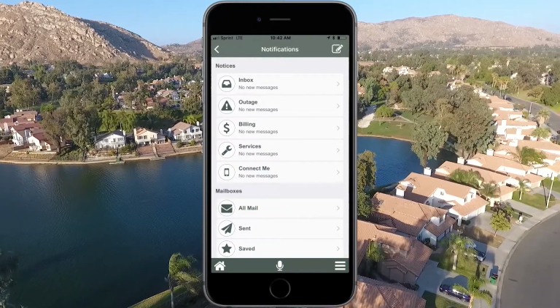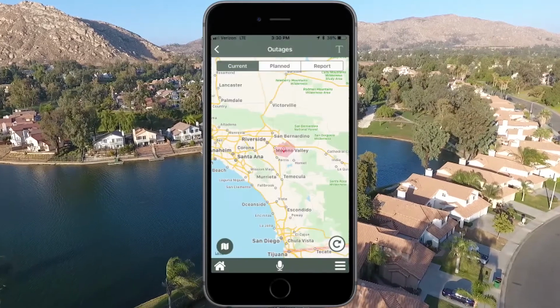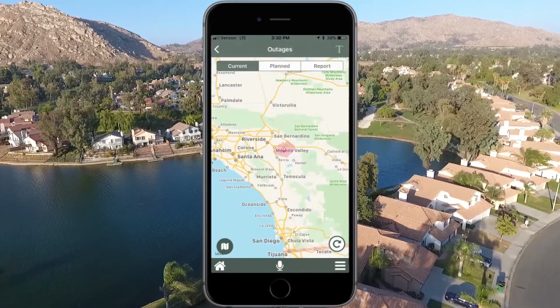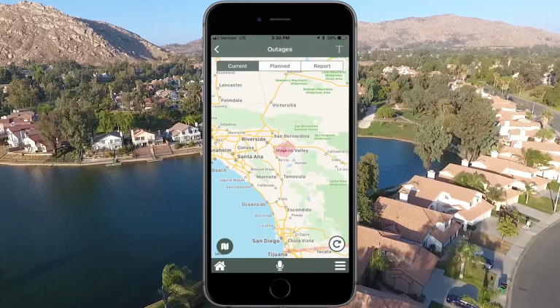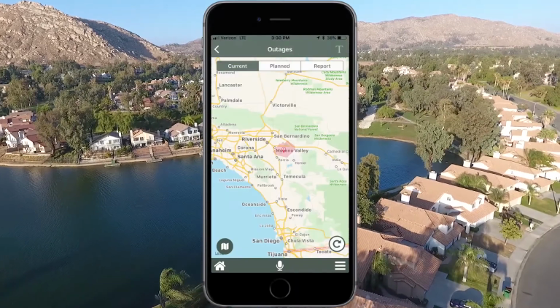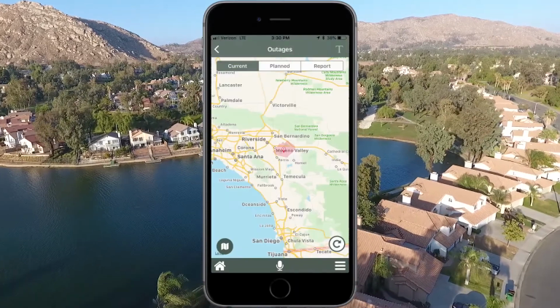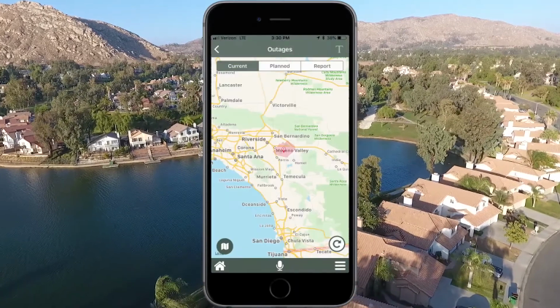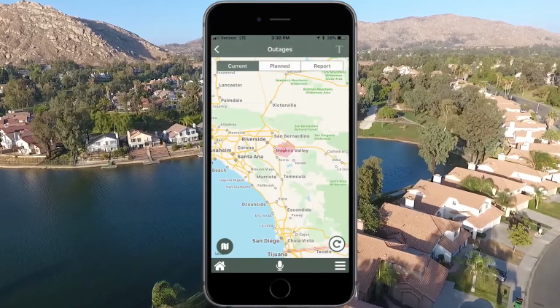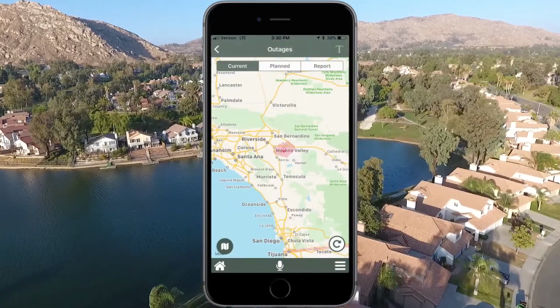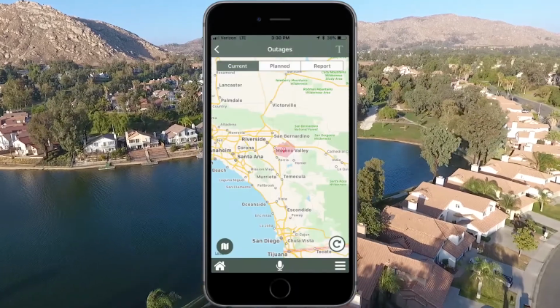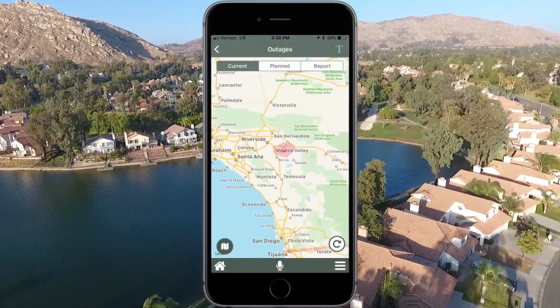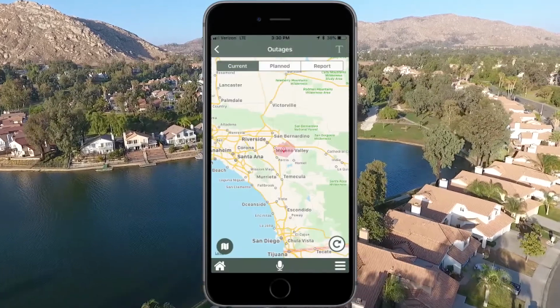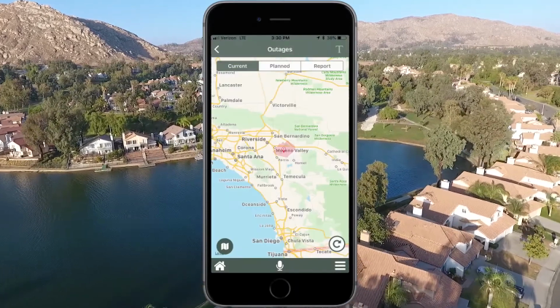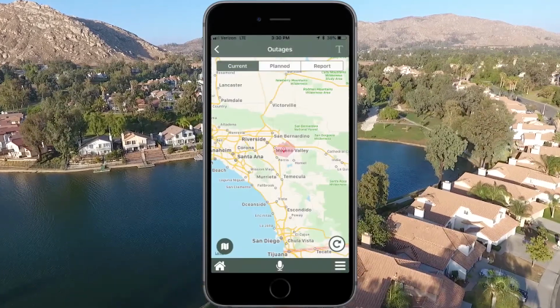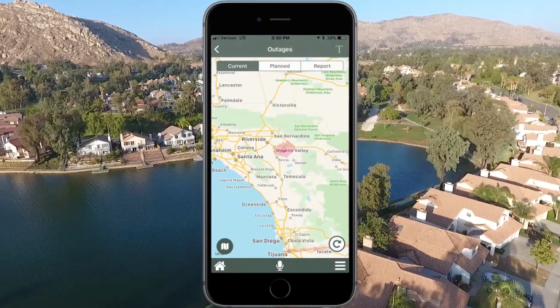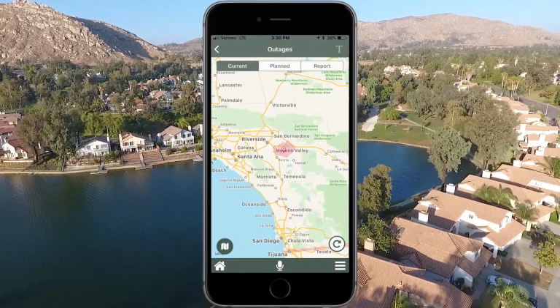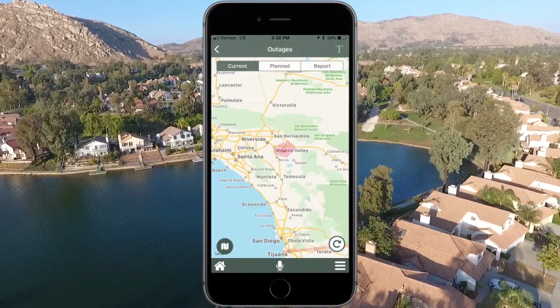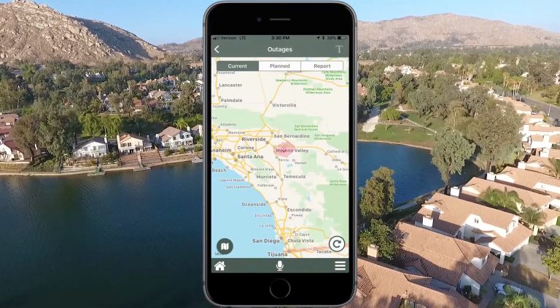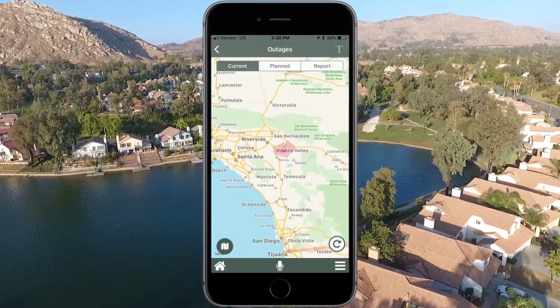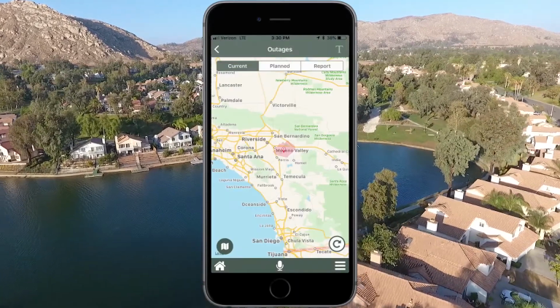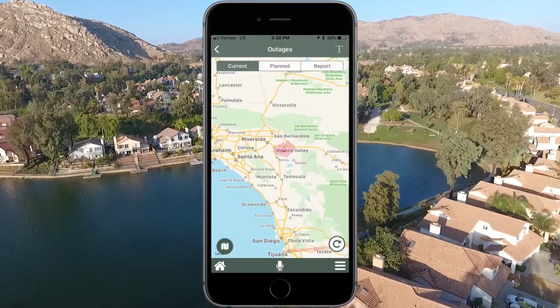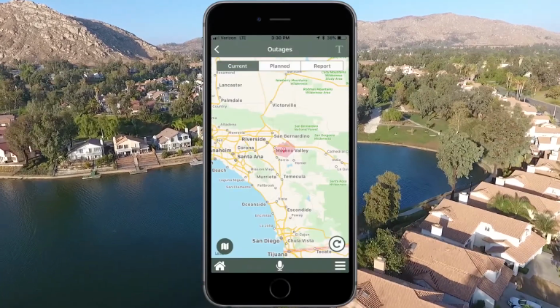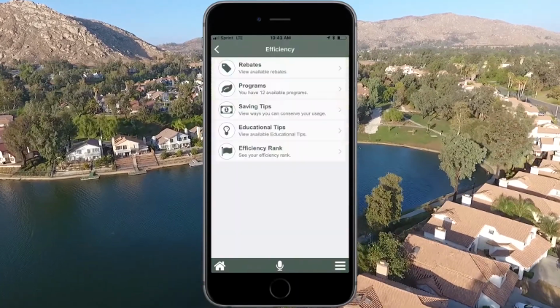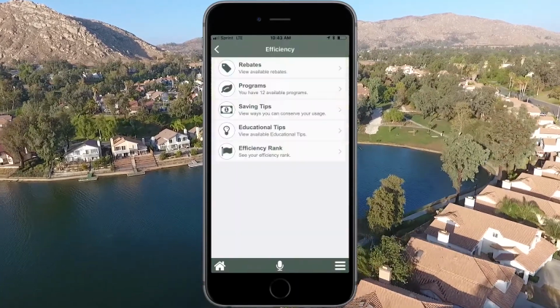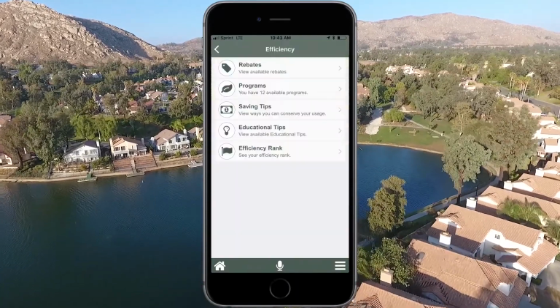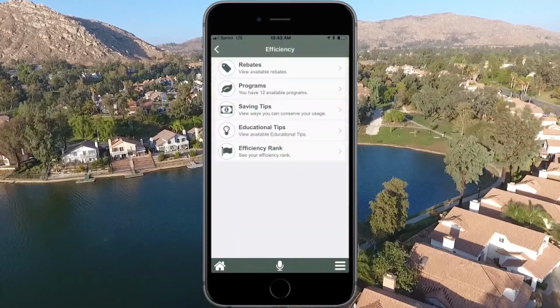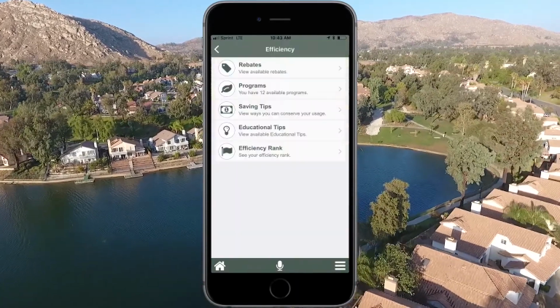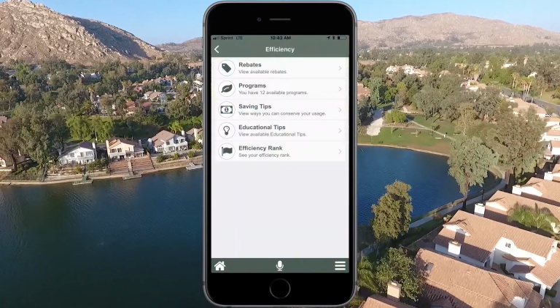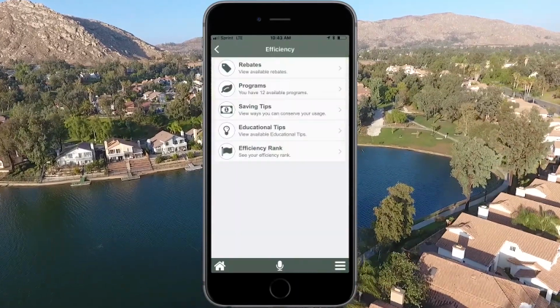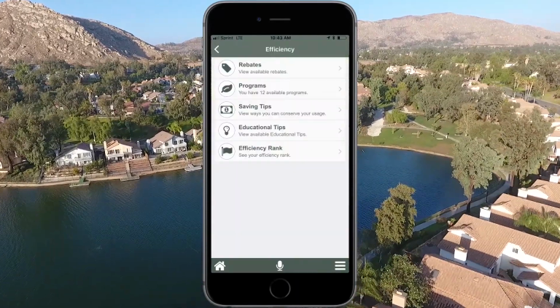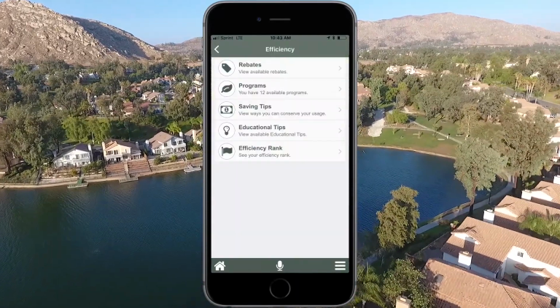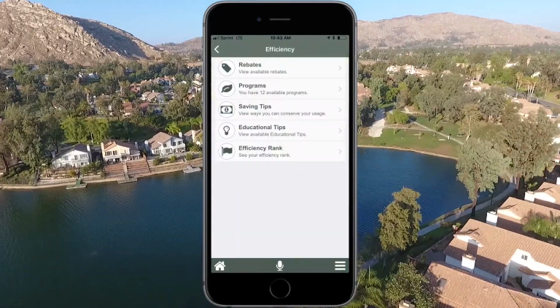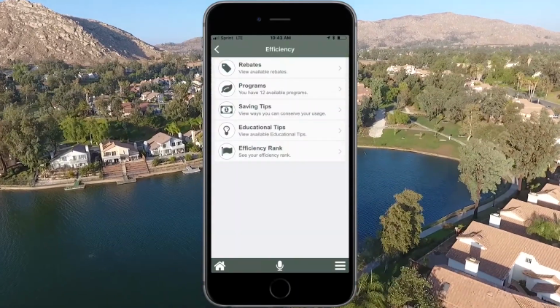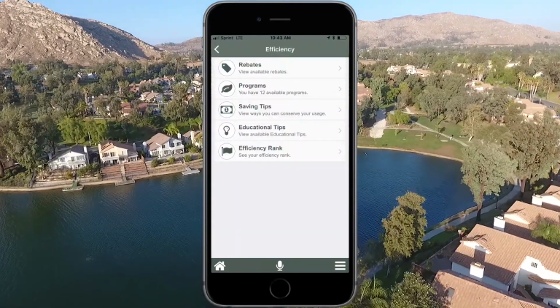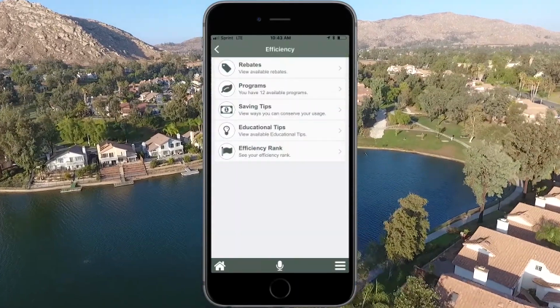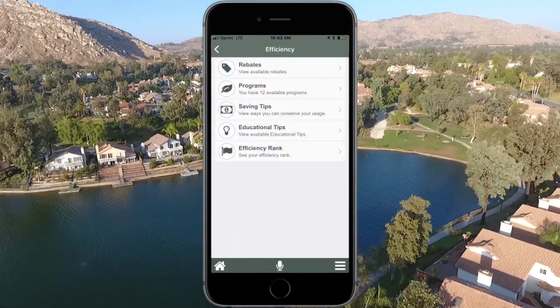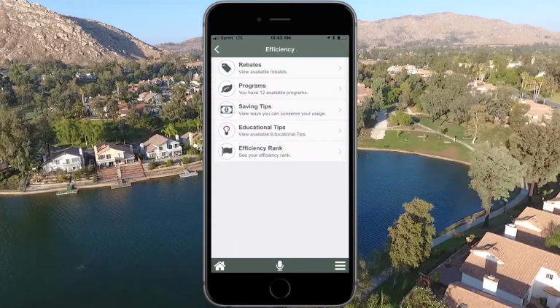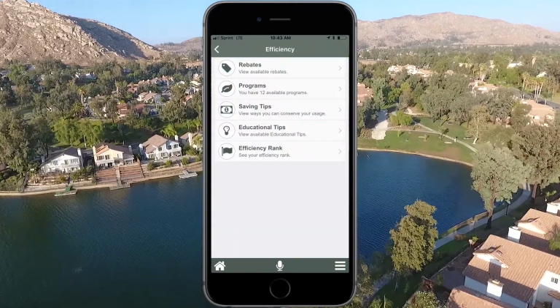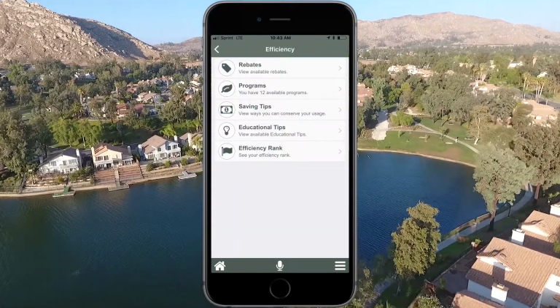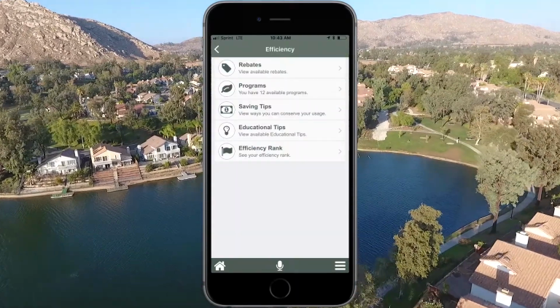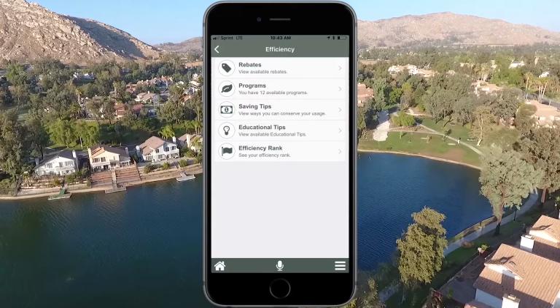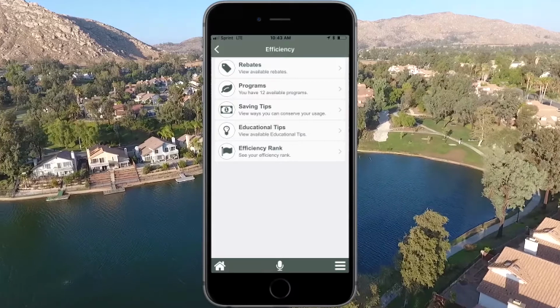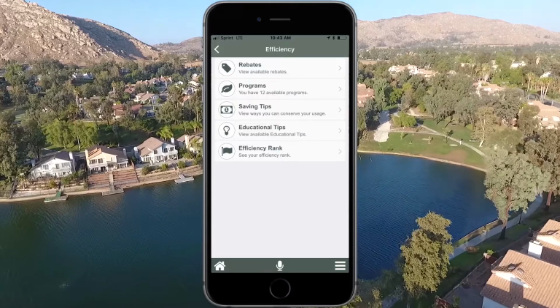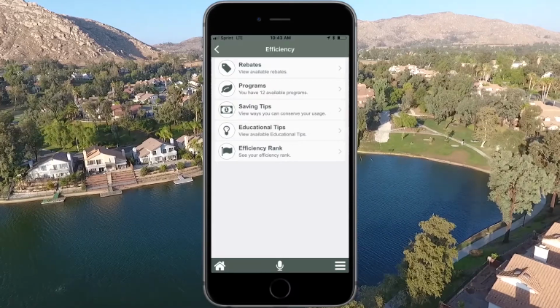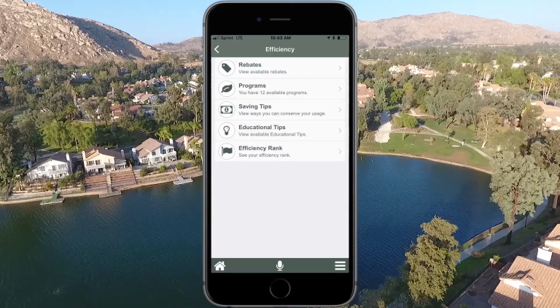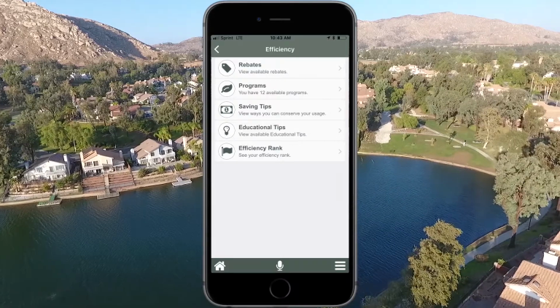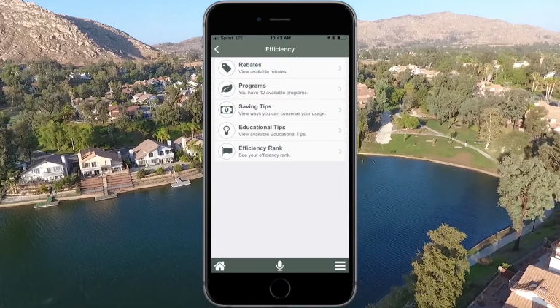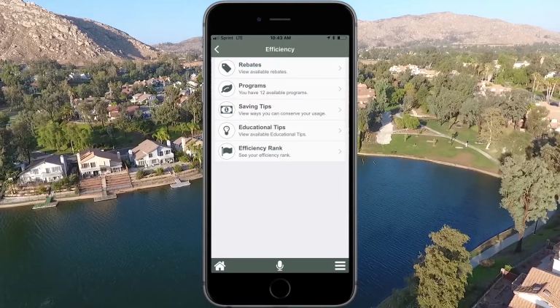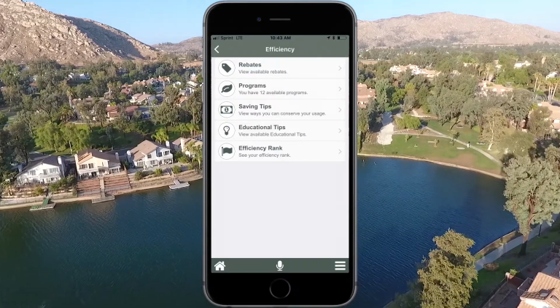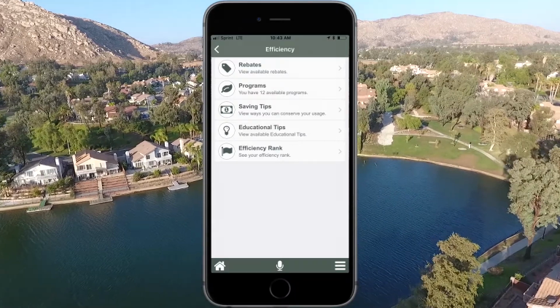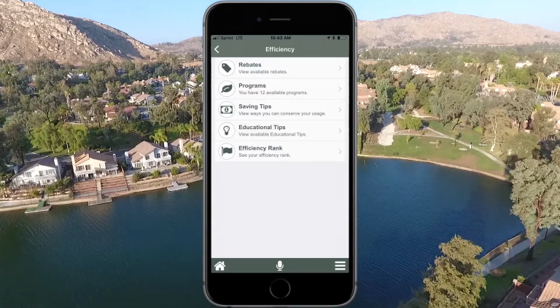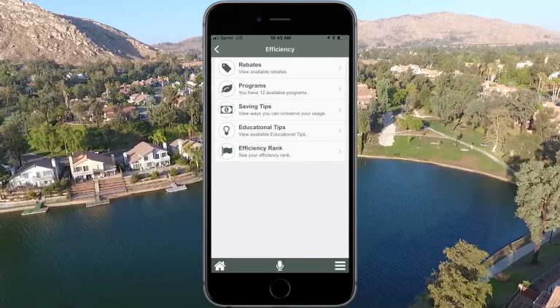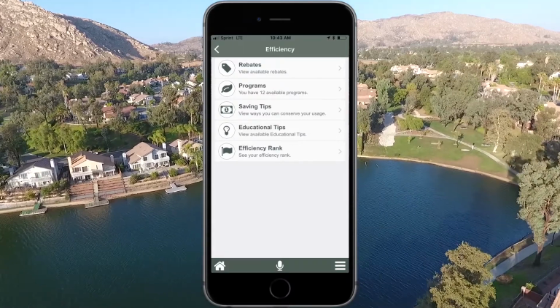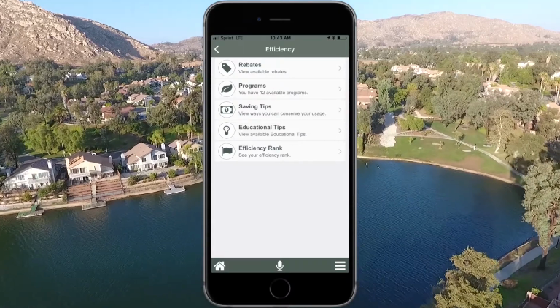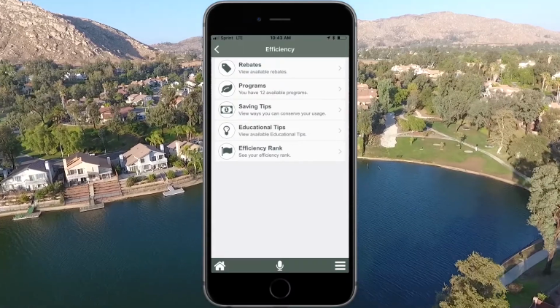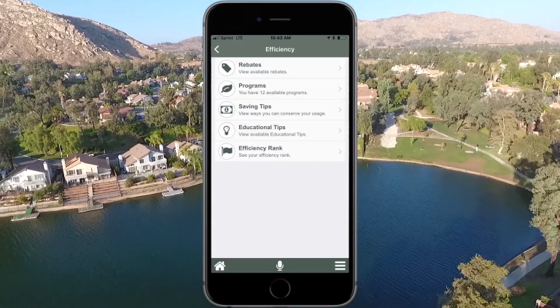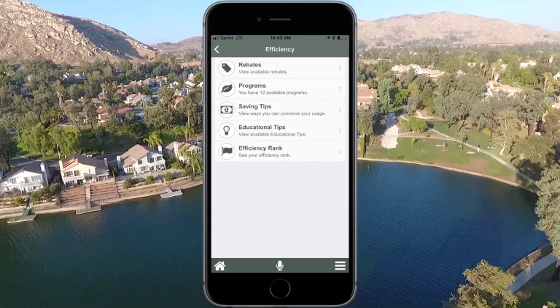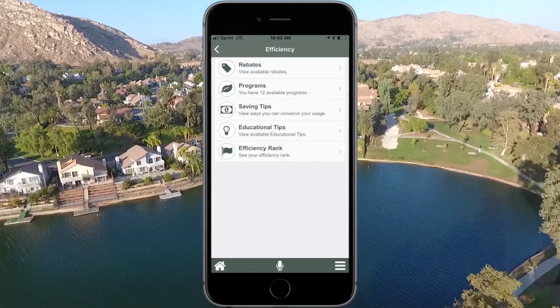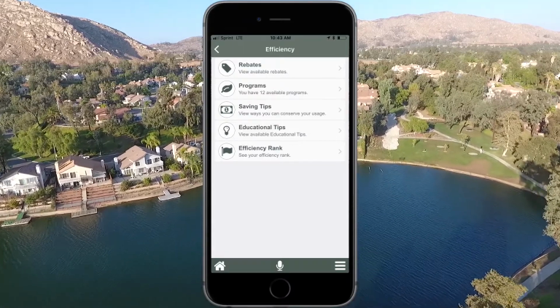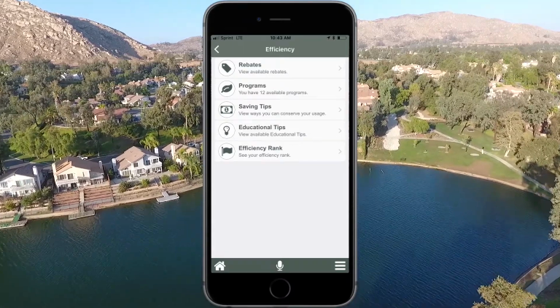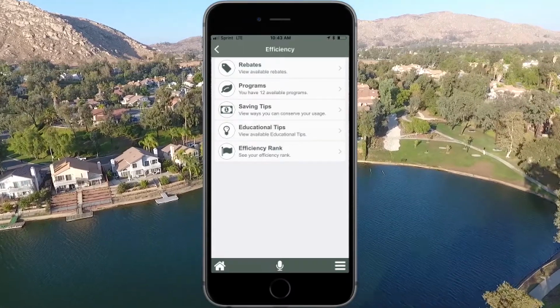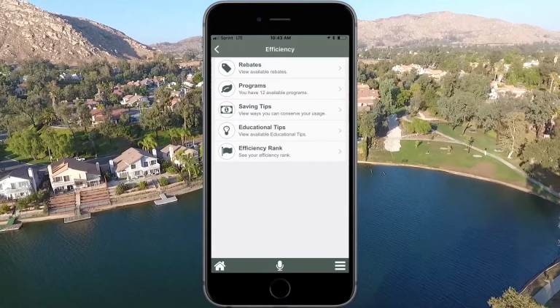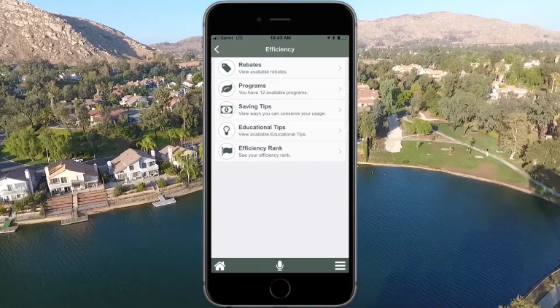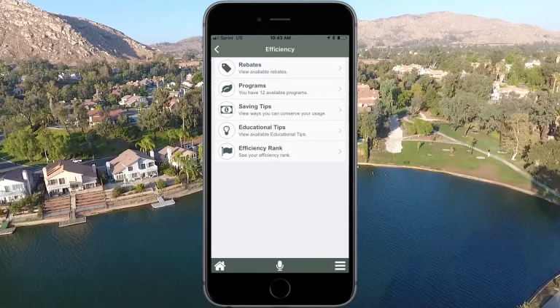Report and view outages in an instant. You can participate in conservation programs to save money and reduce your carbon footprint.